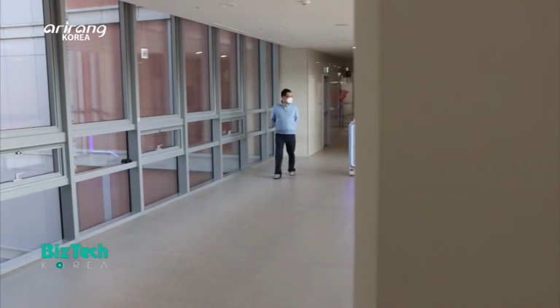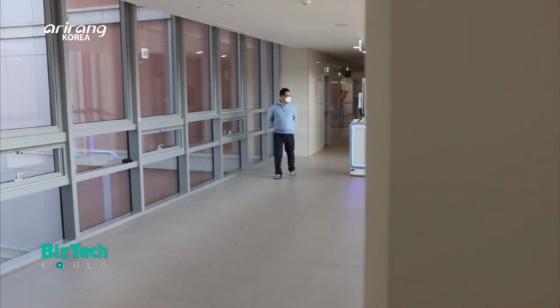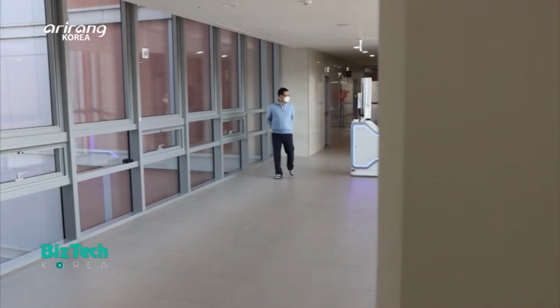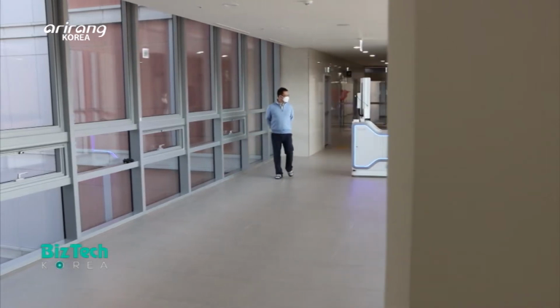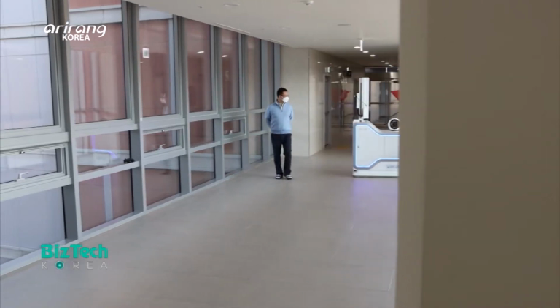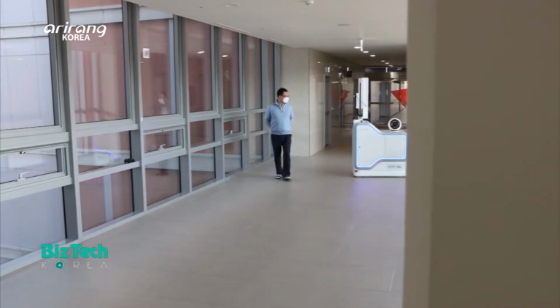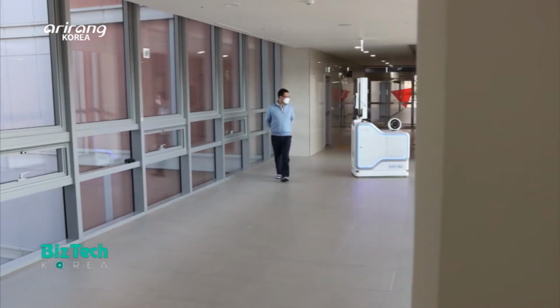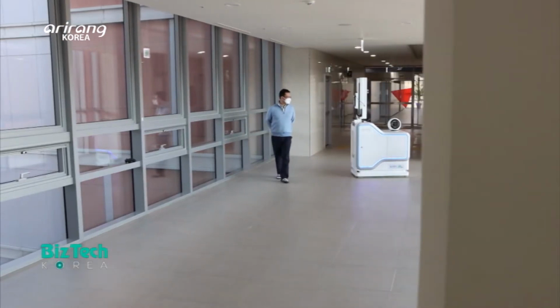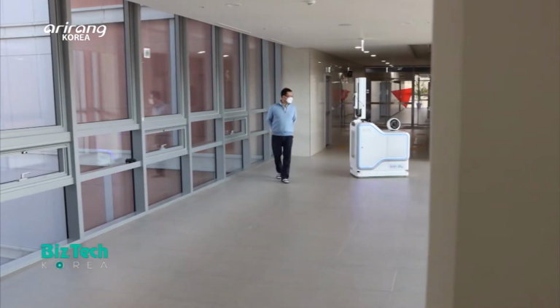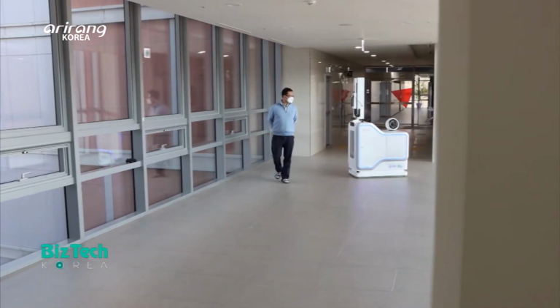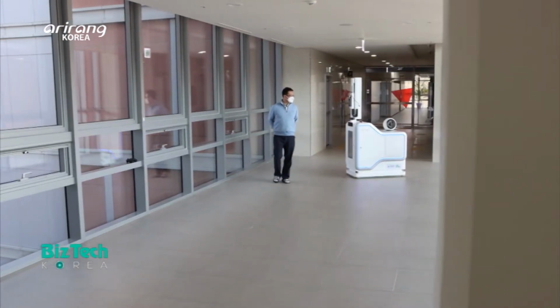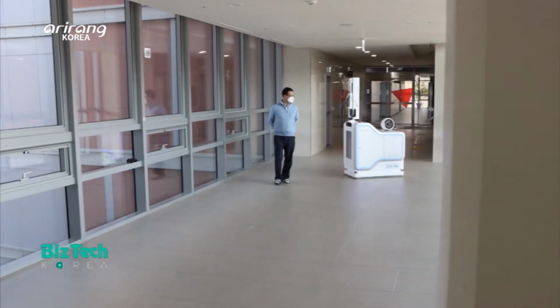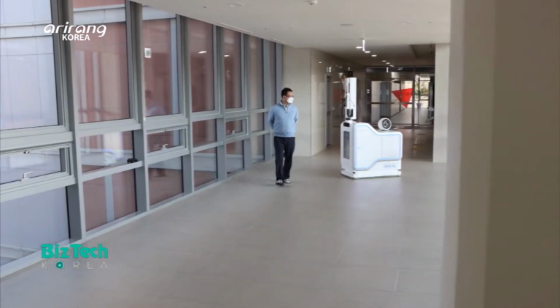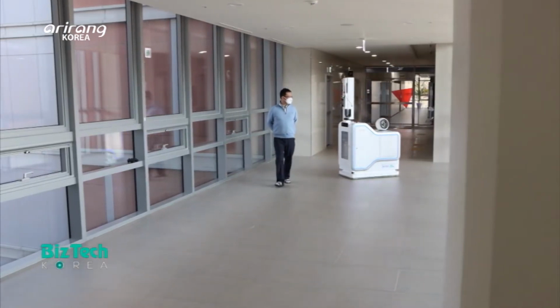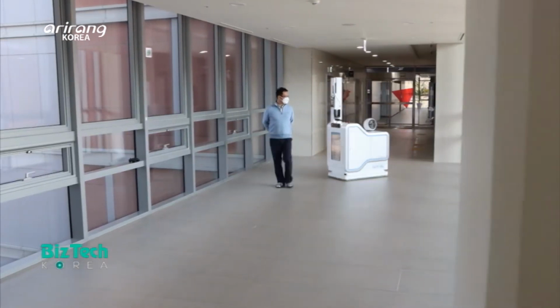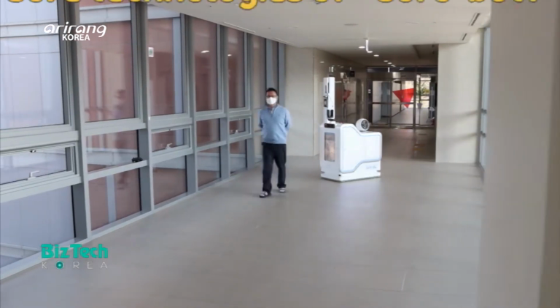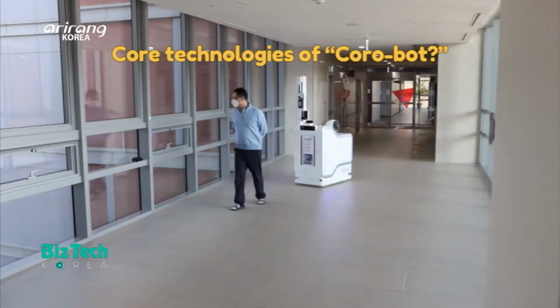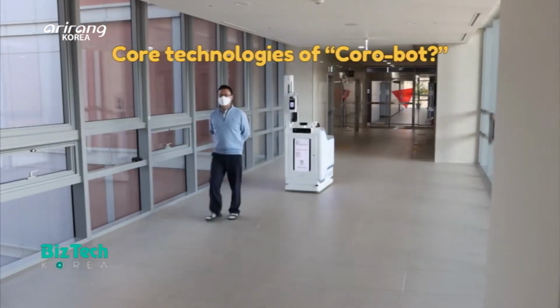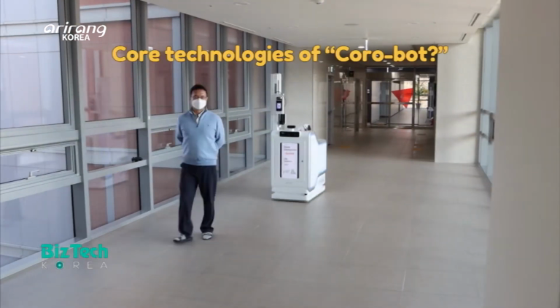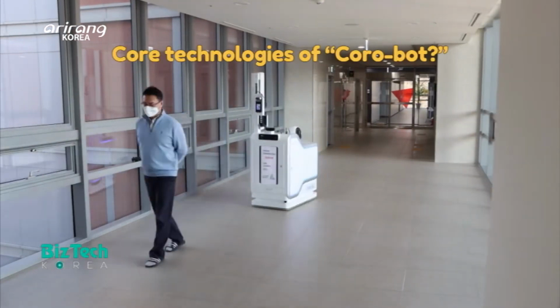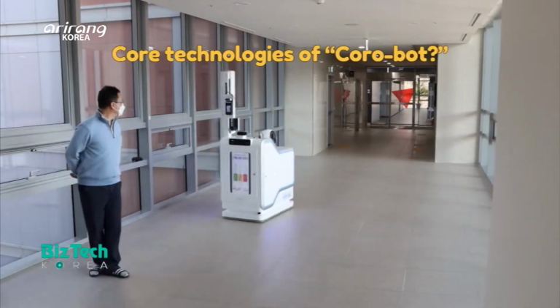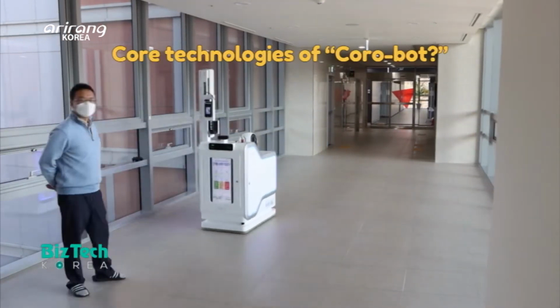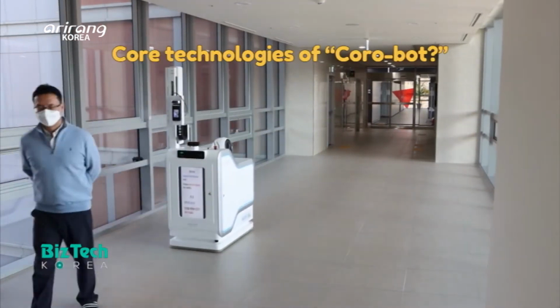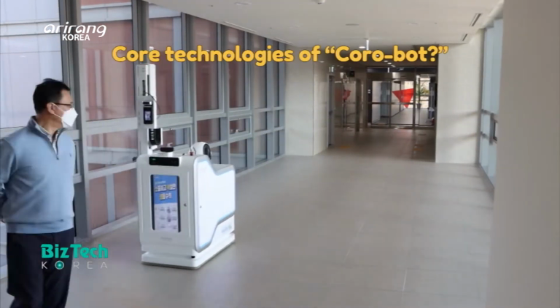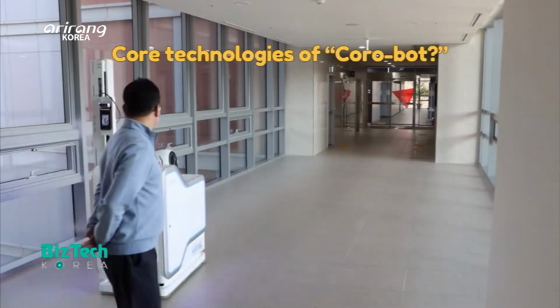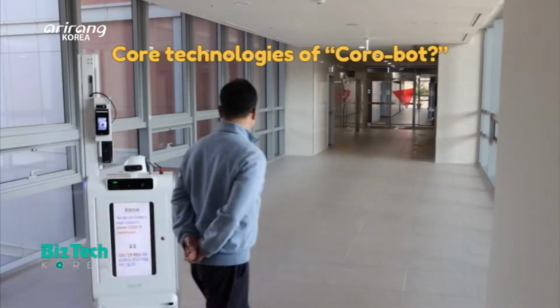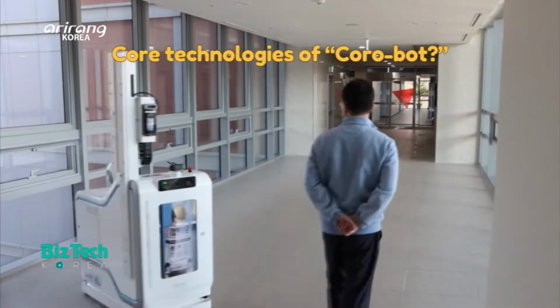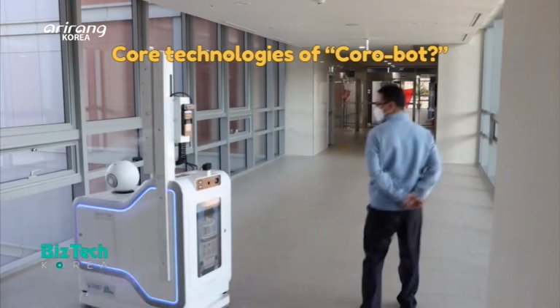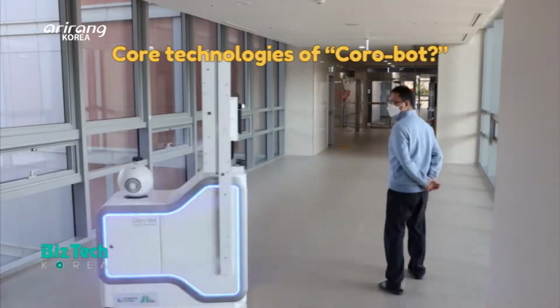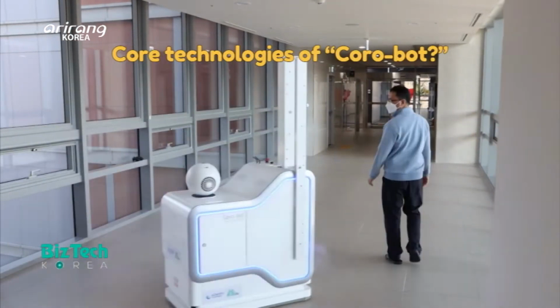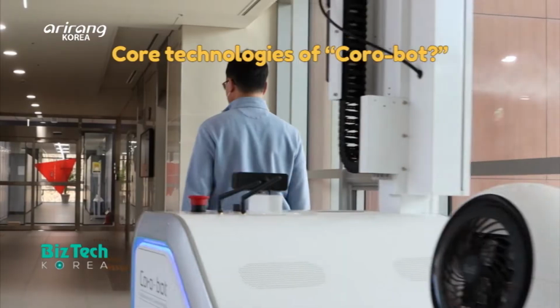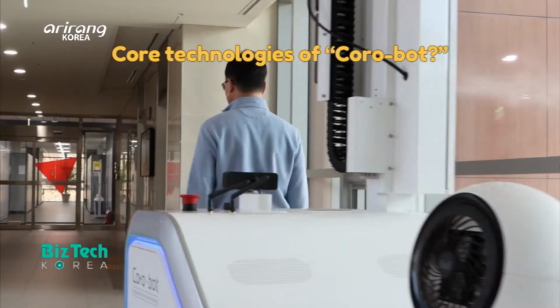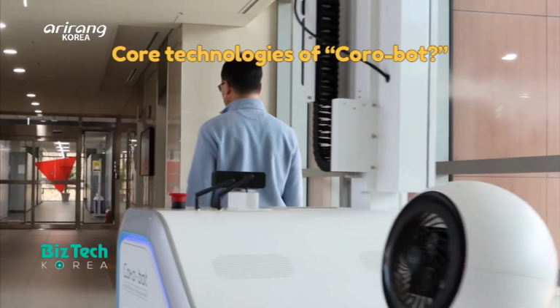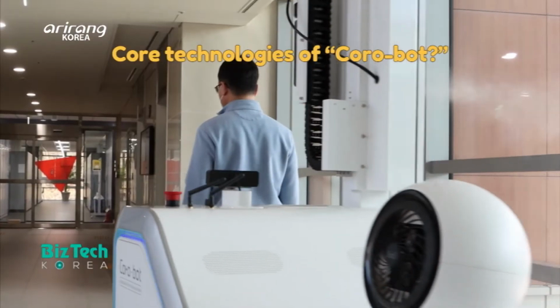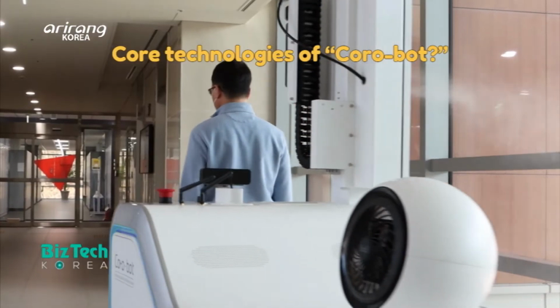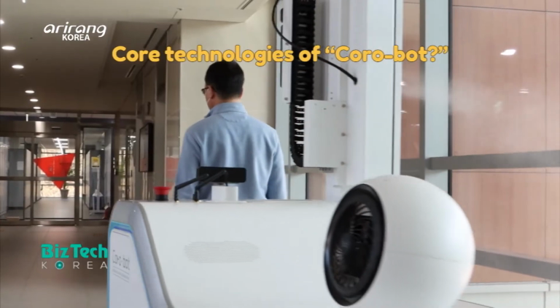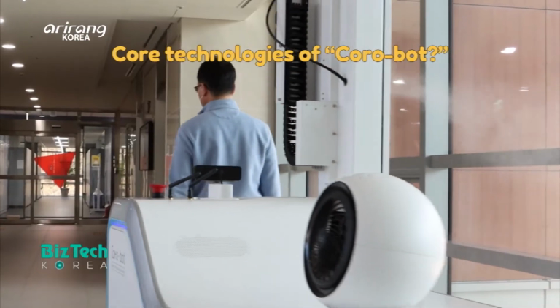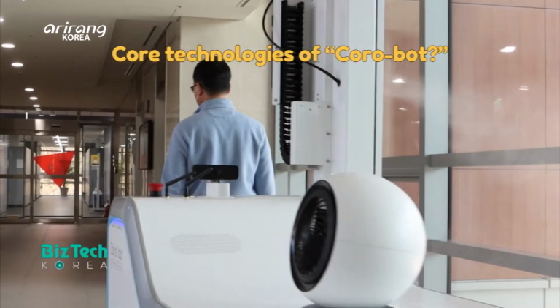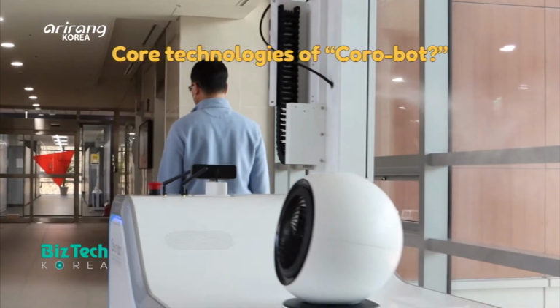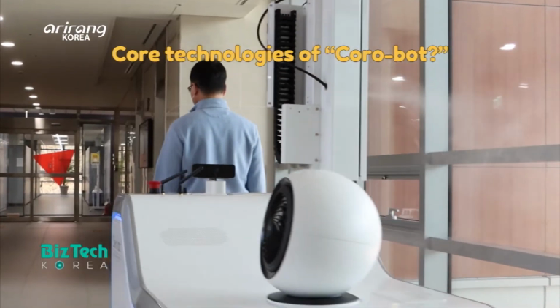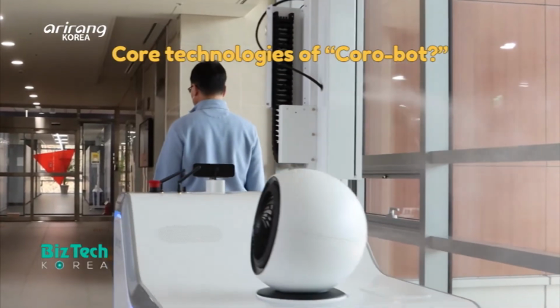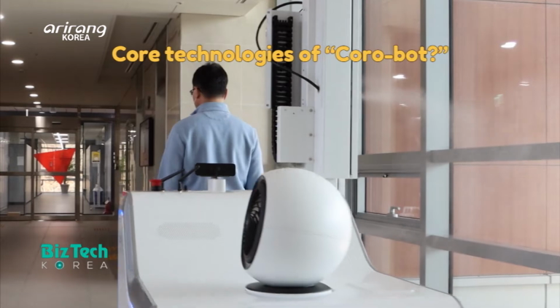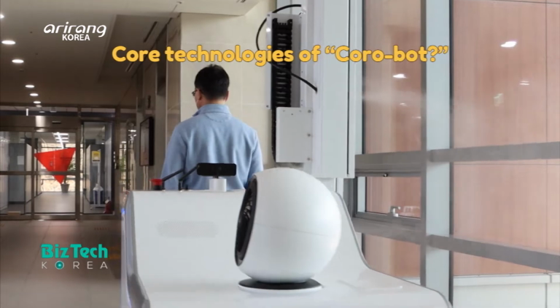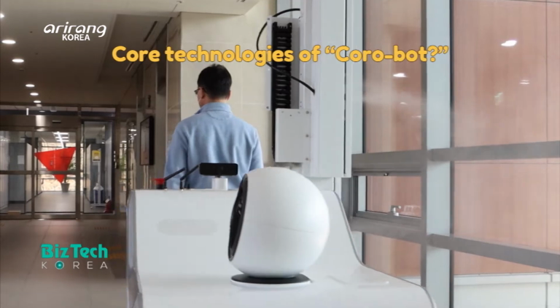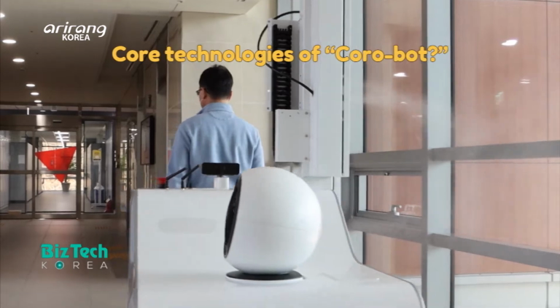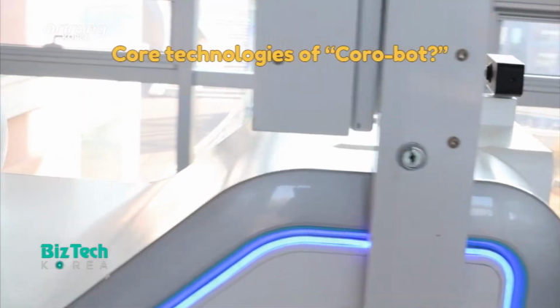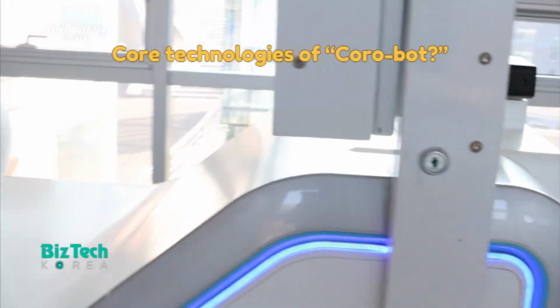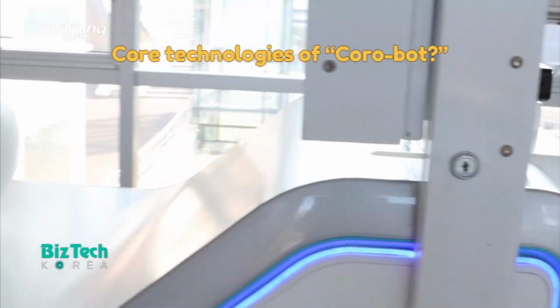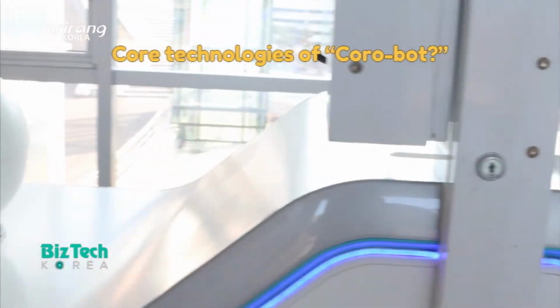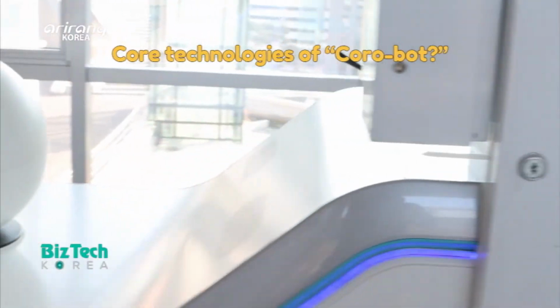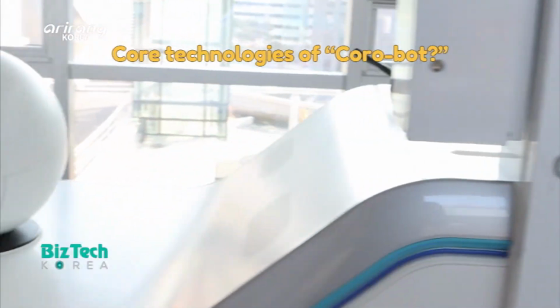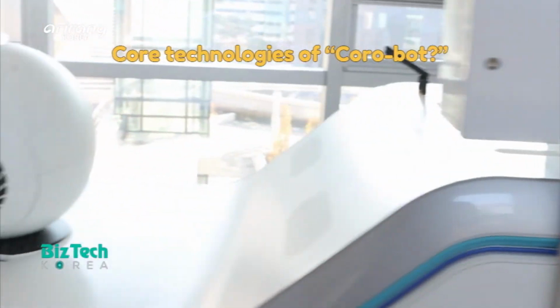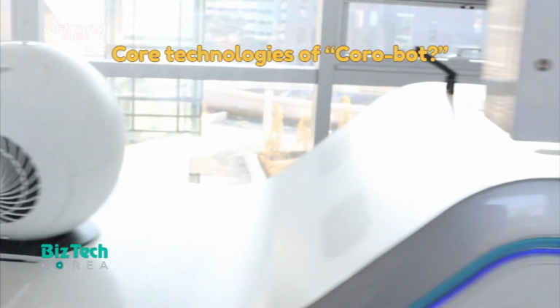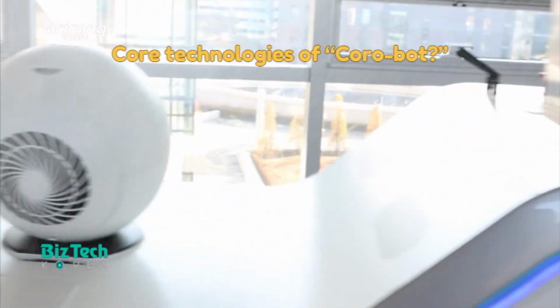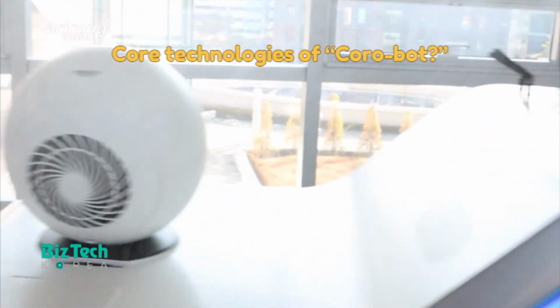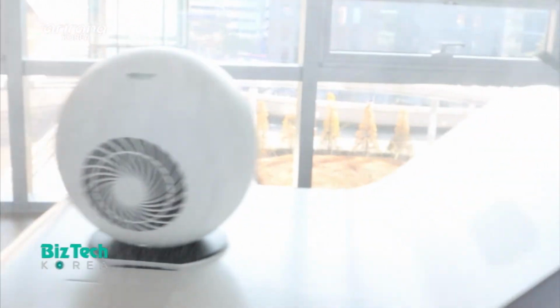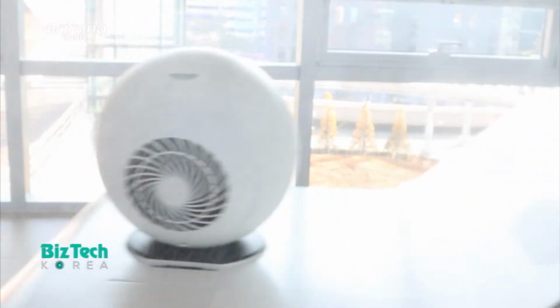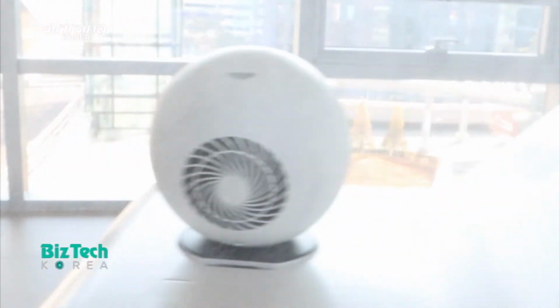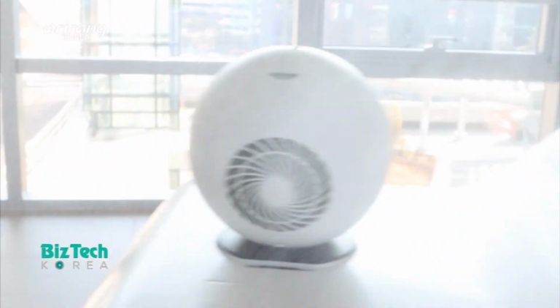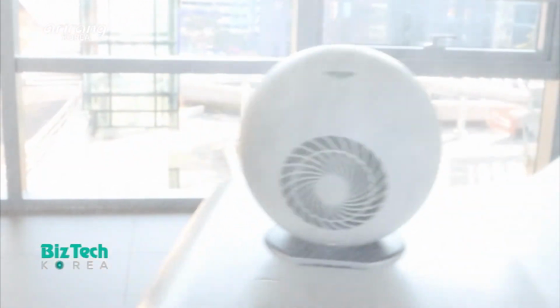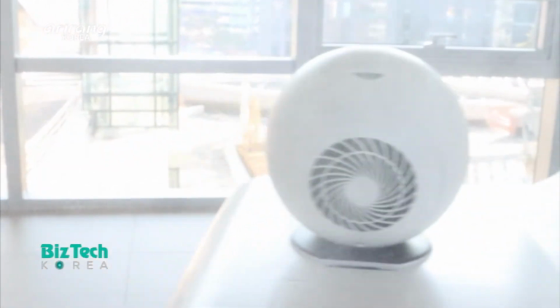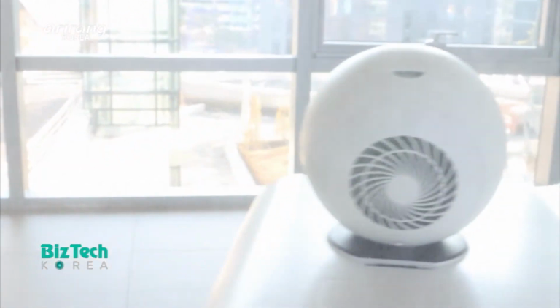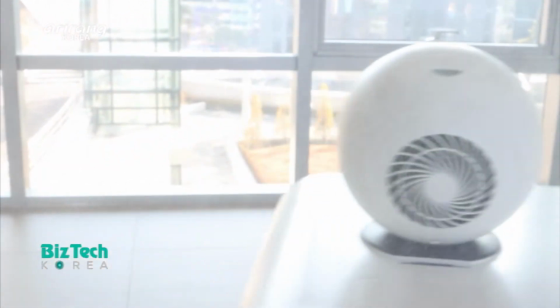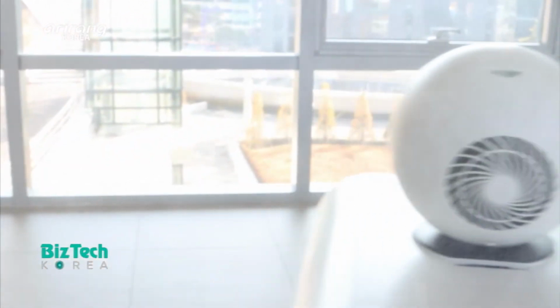What will be the core technologies of Korobot, which can provide disinfection measures without human intervention?